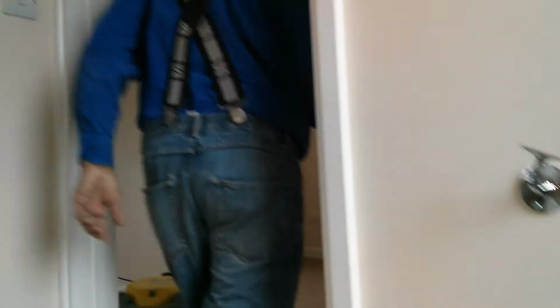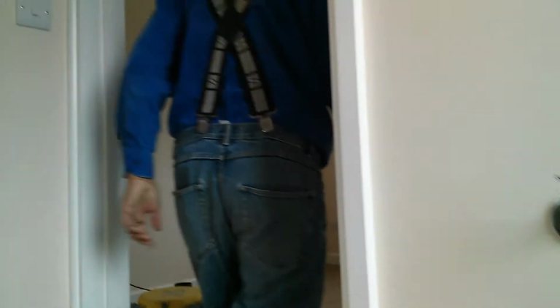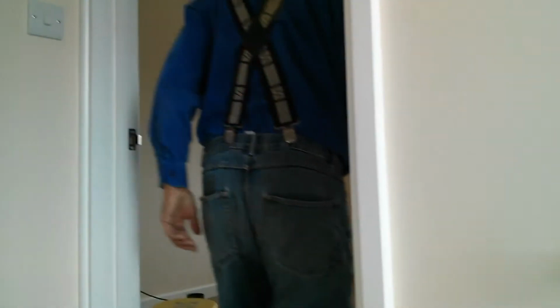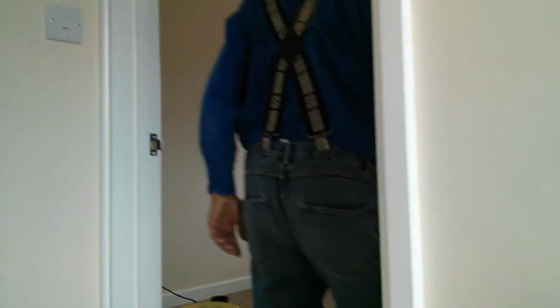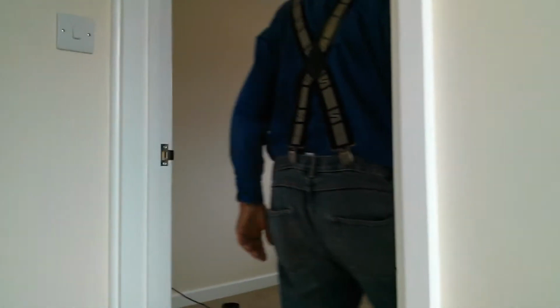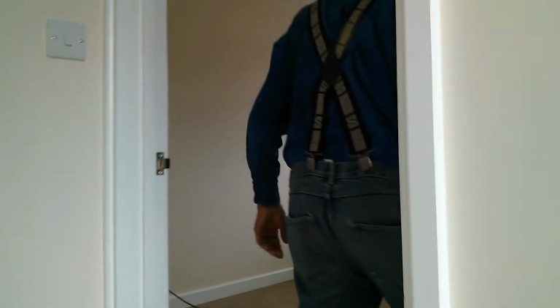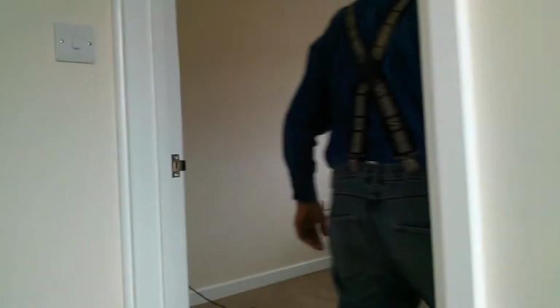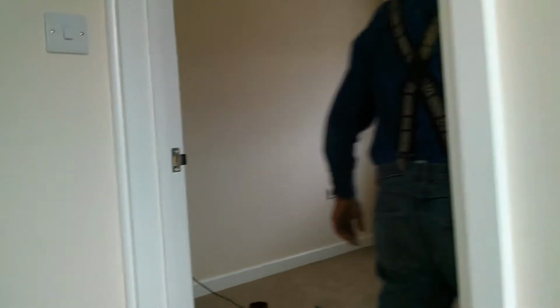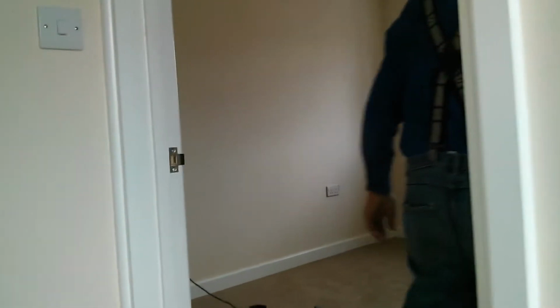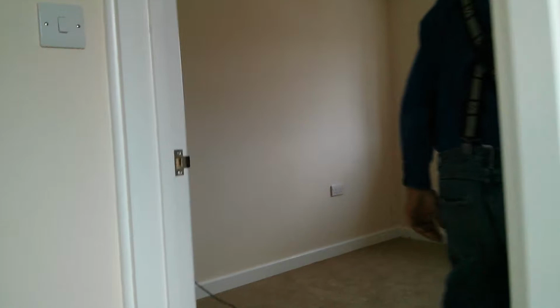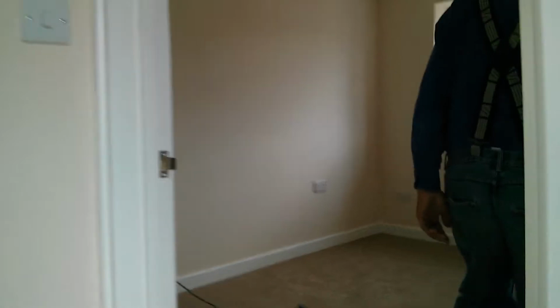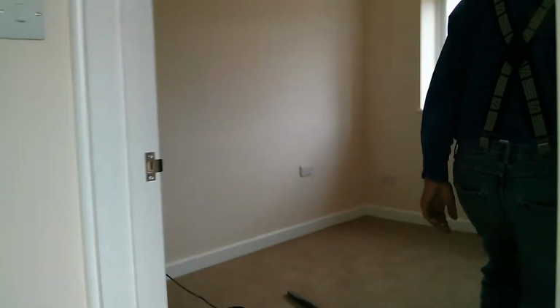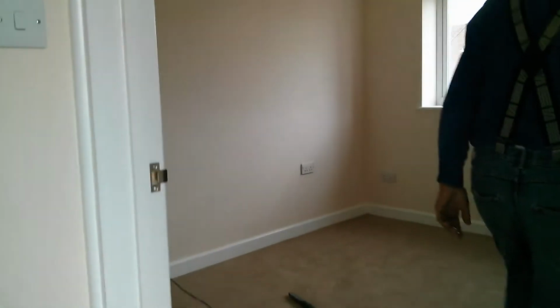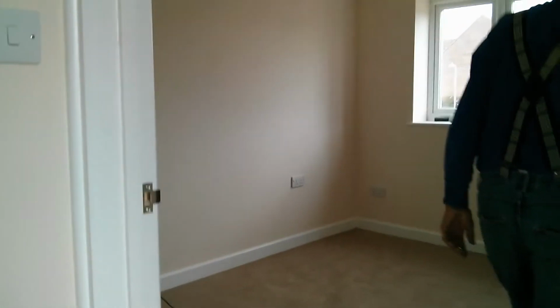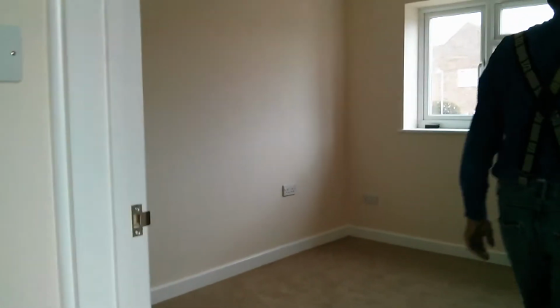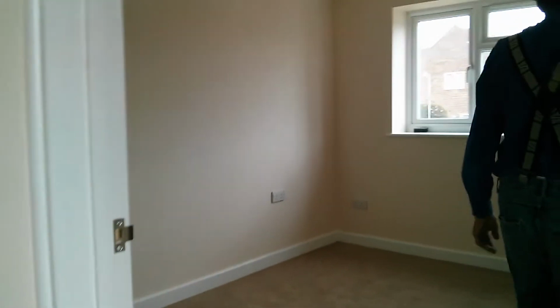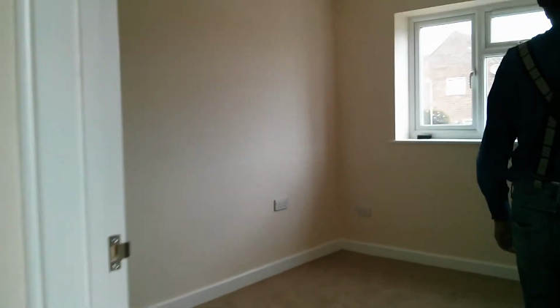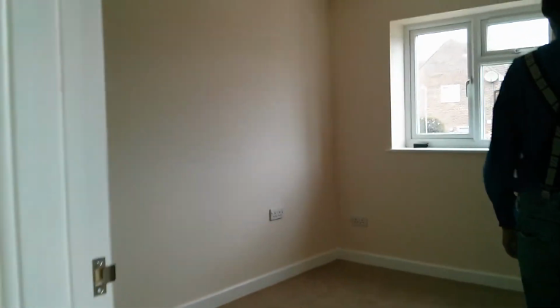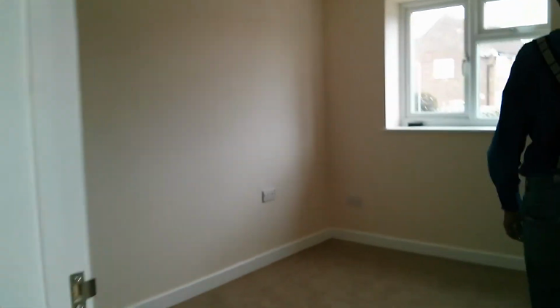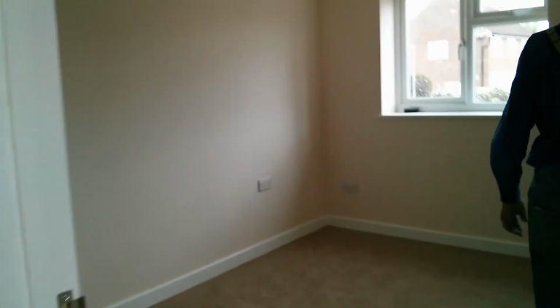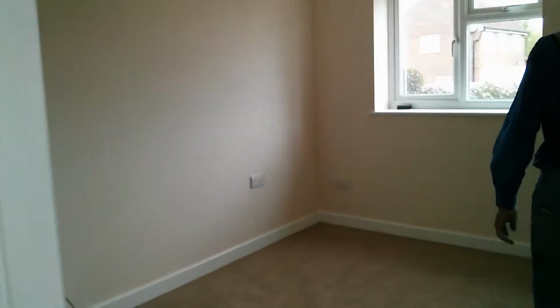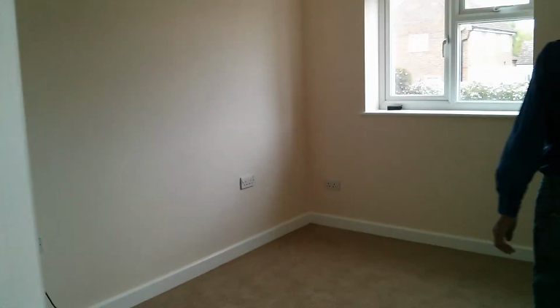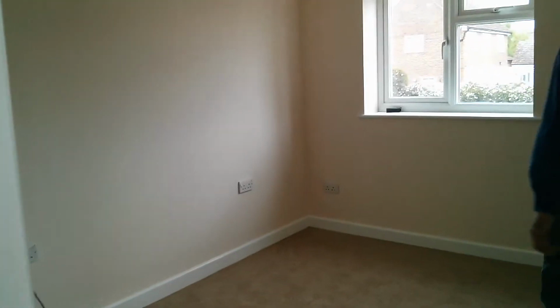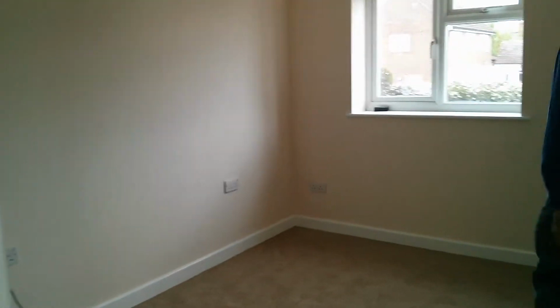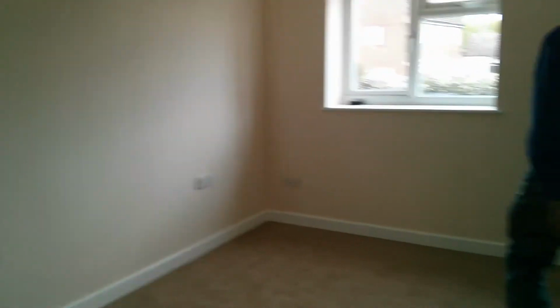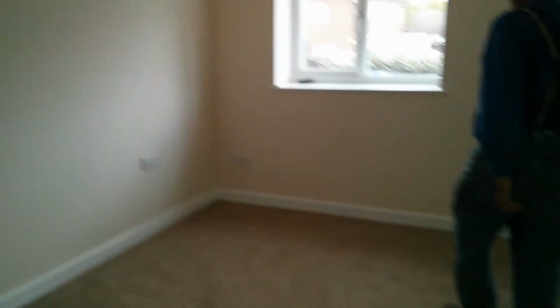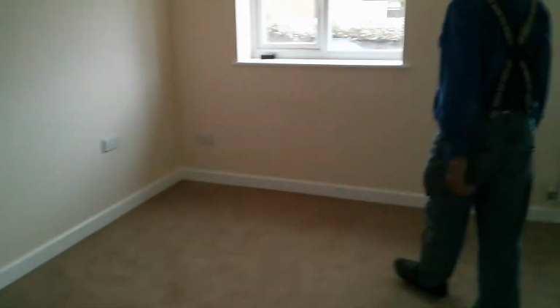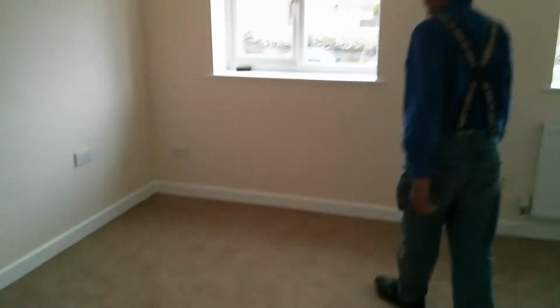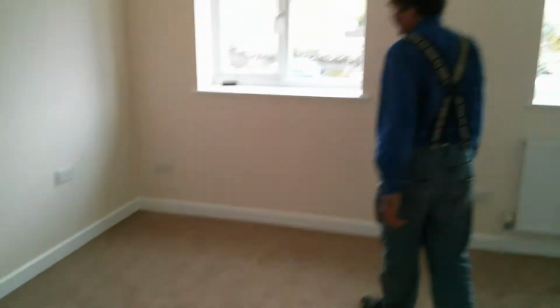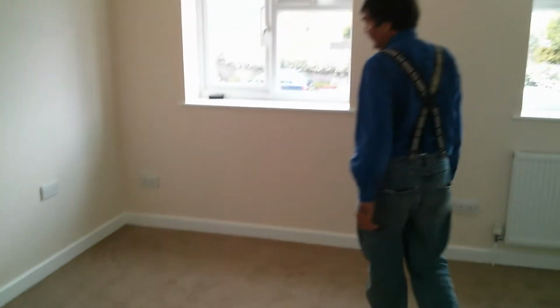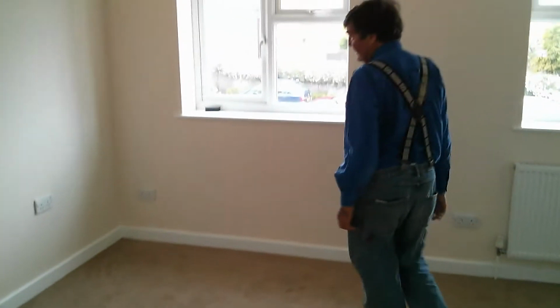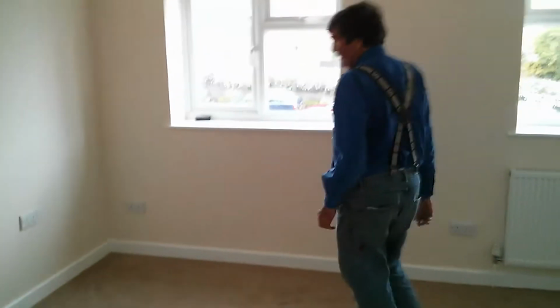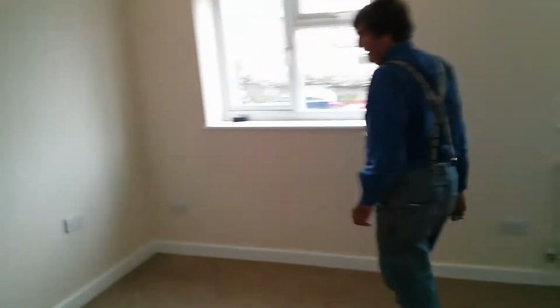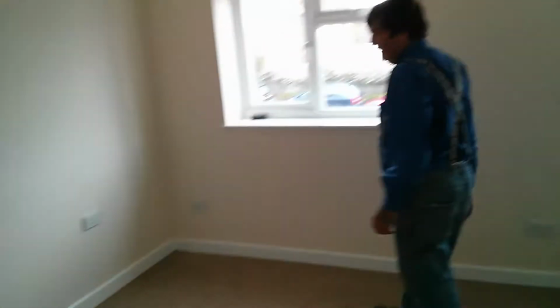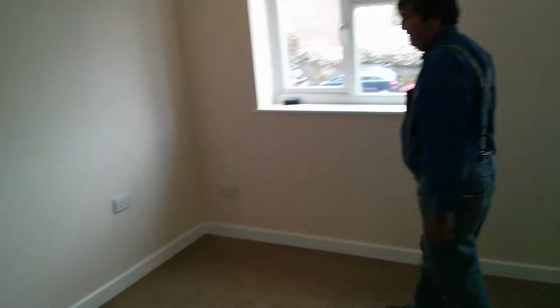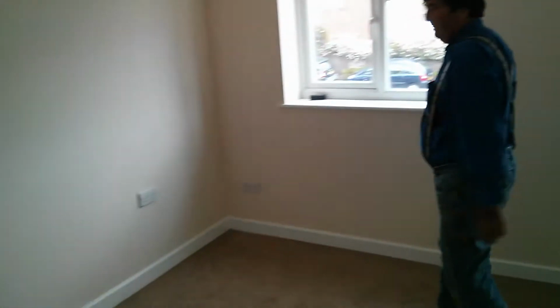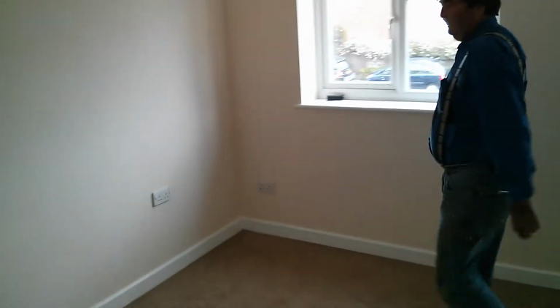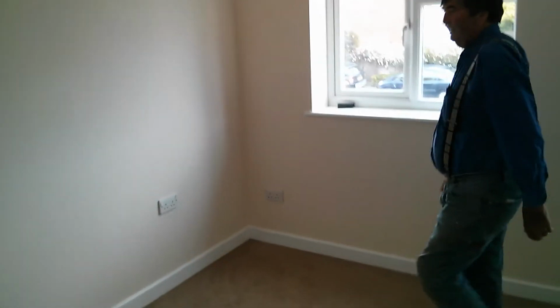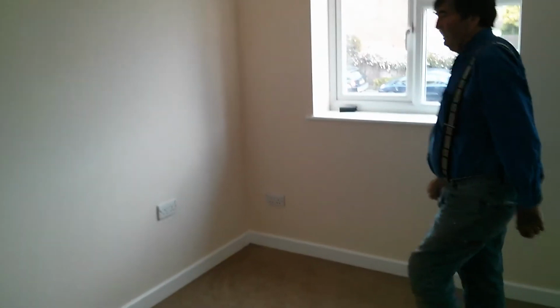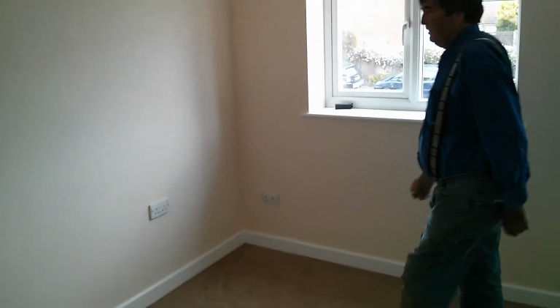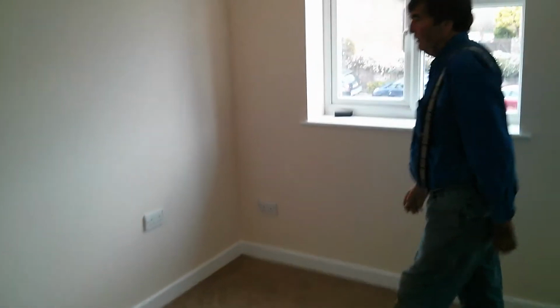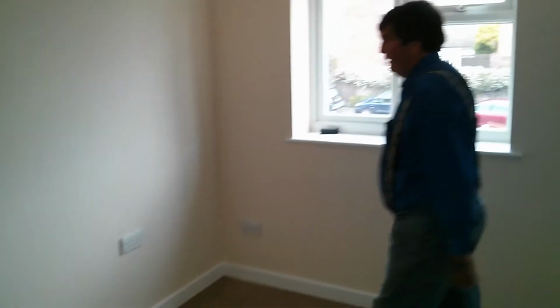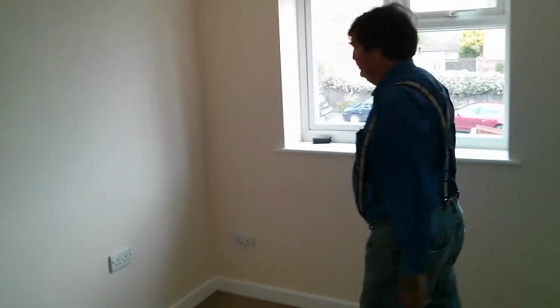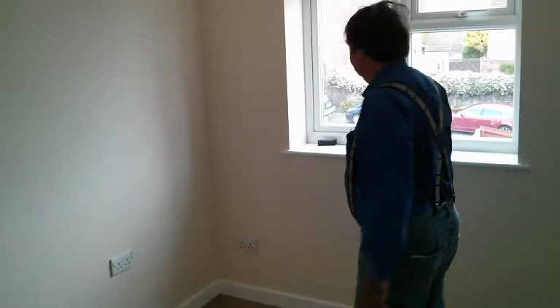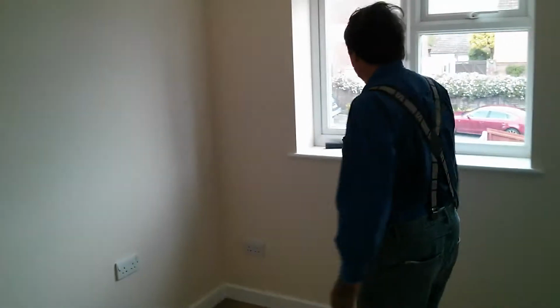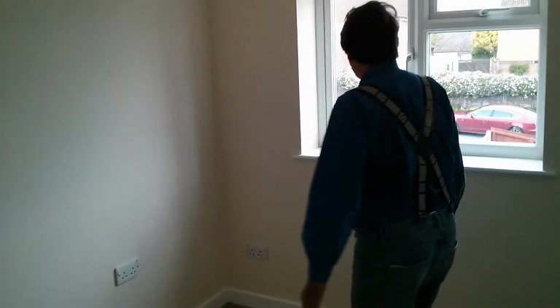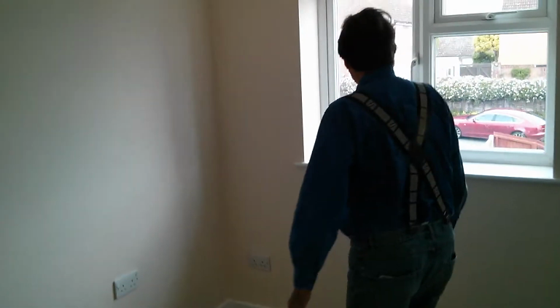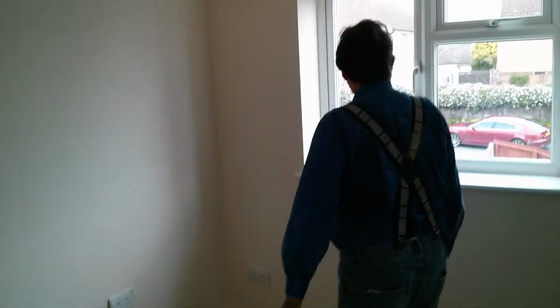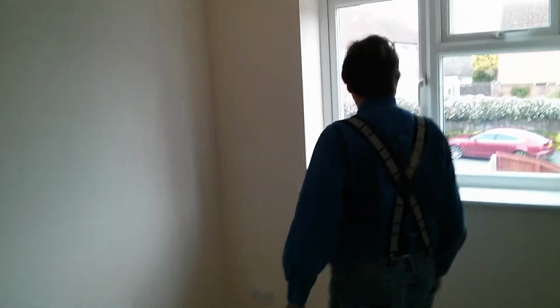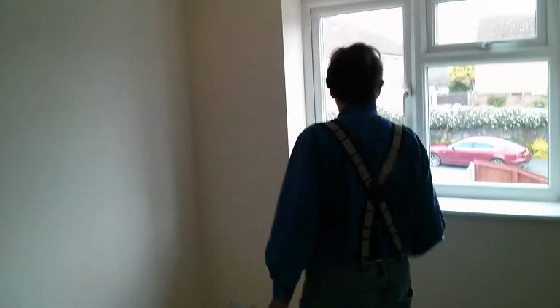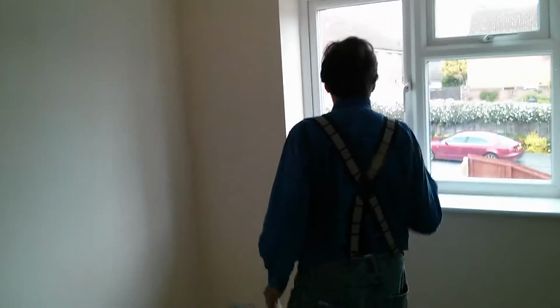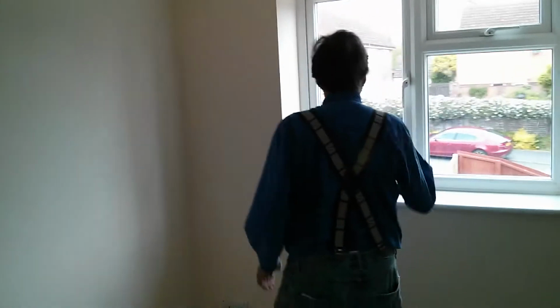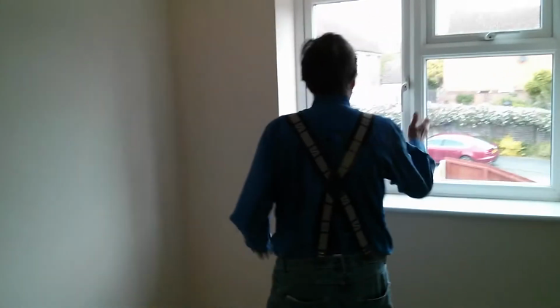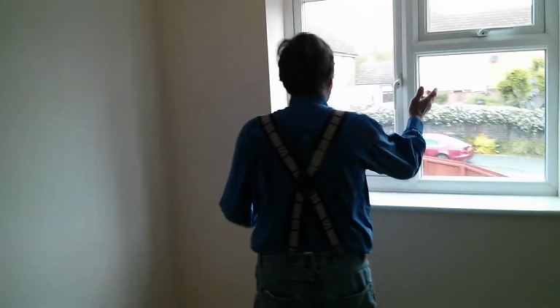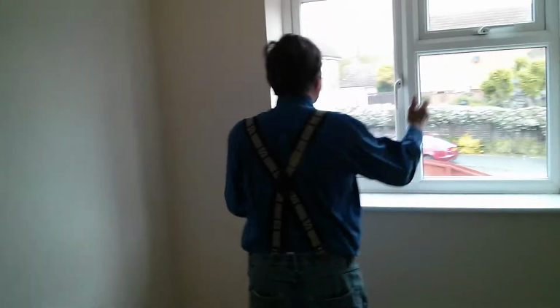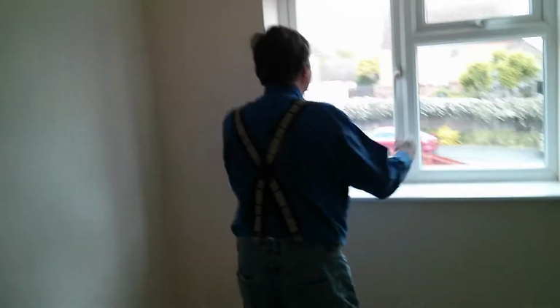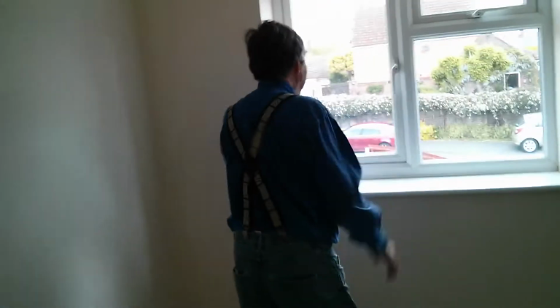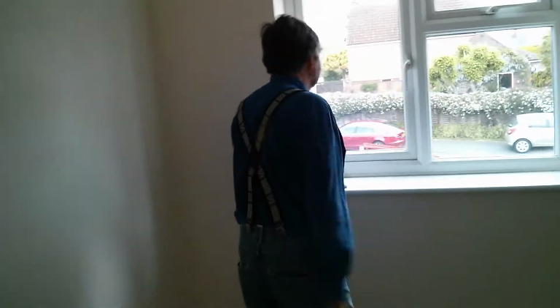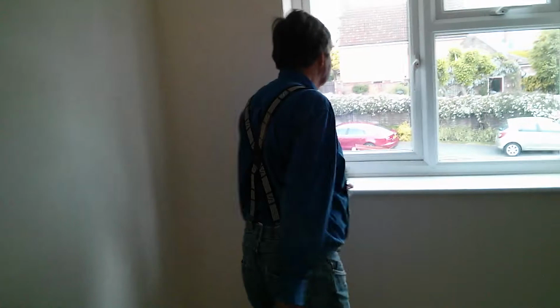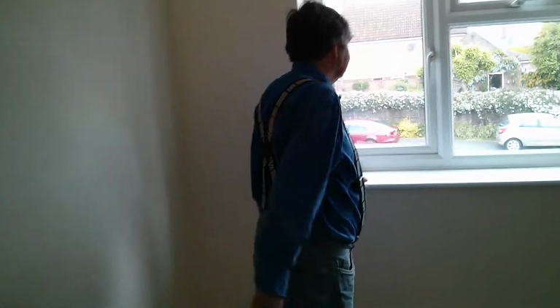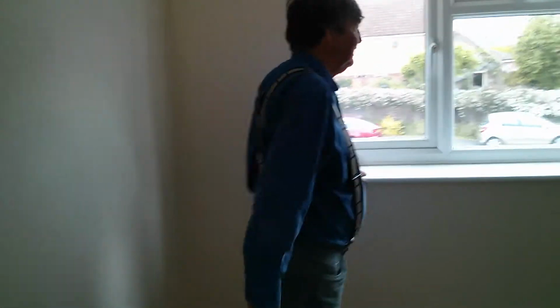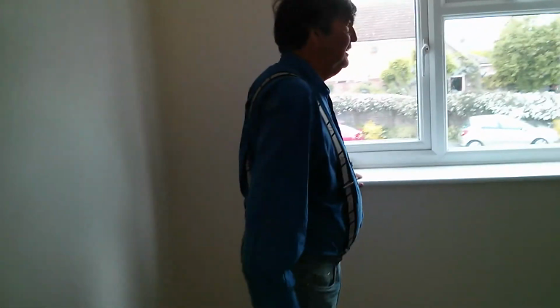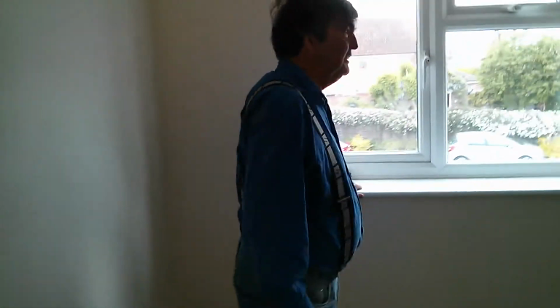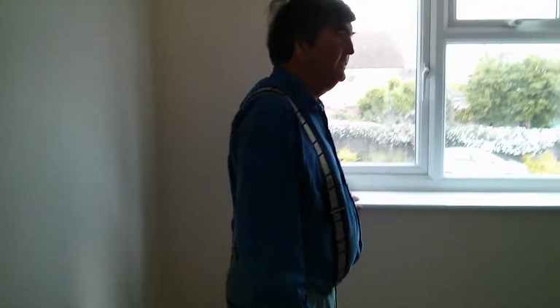Main bedroom. Quite a good size. Good outlook out into the garden.